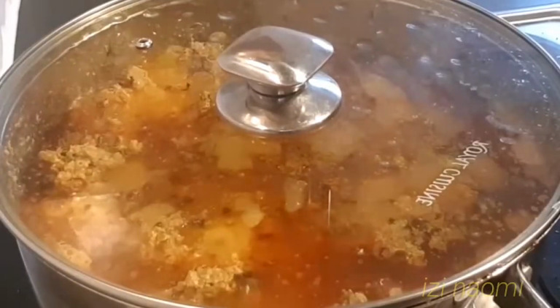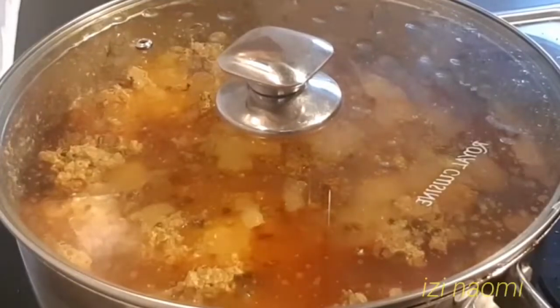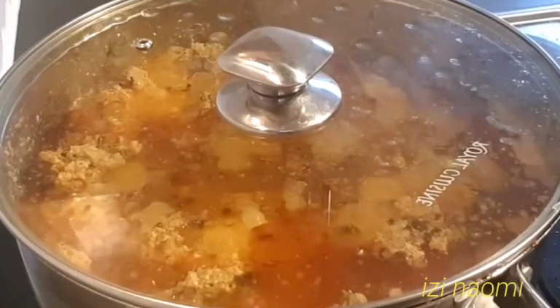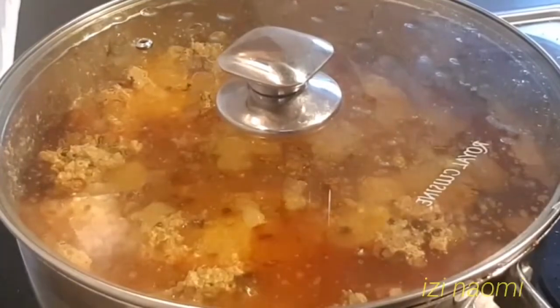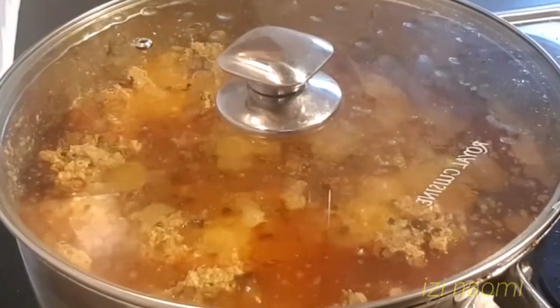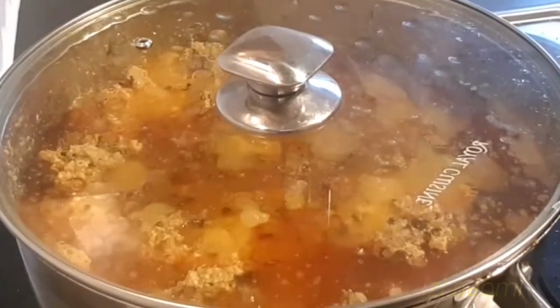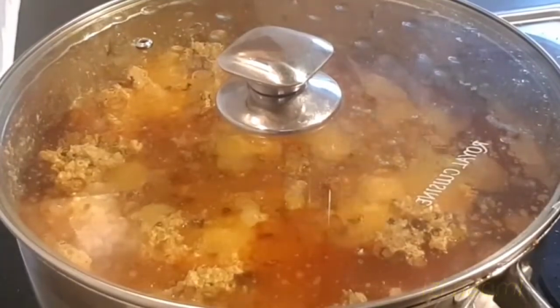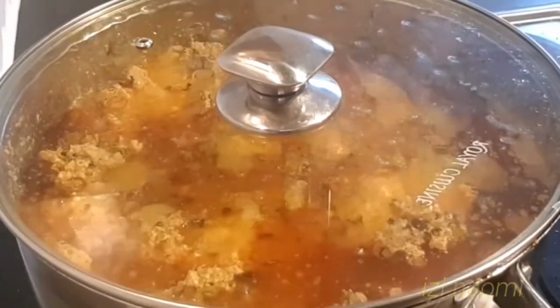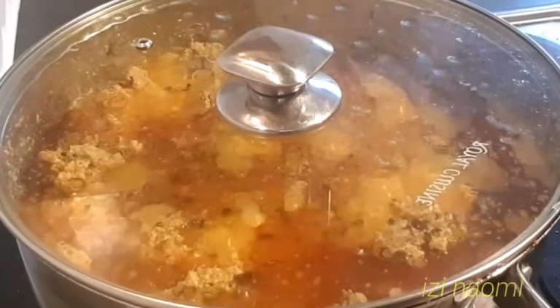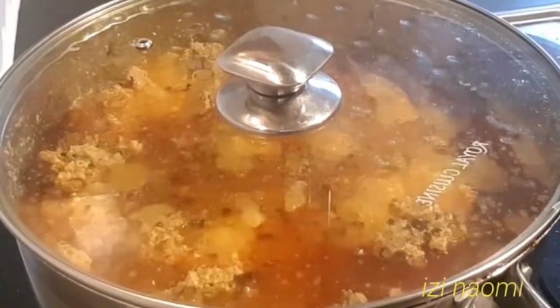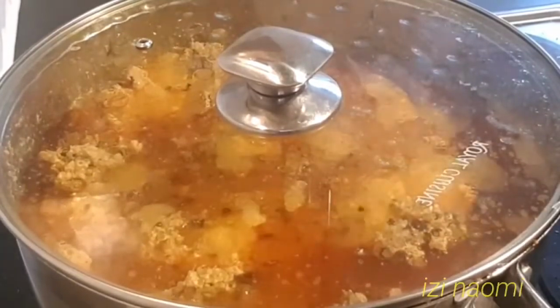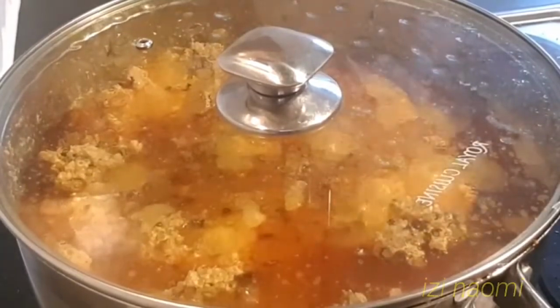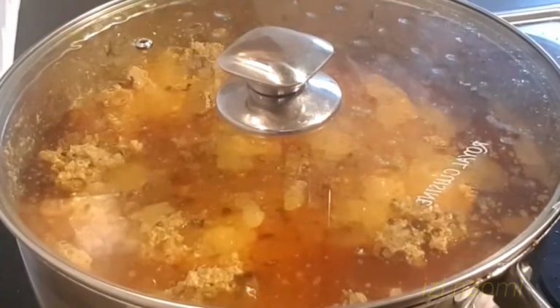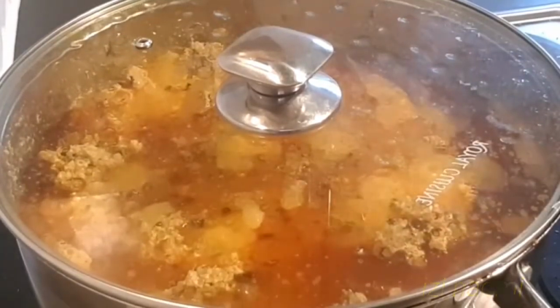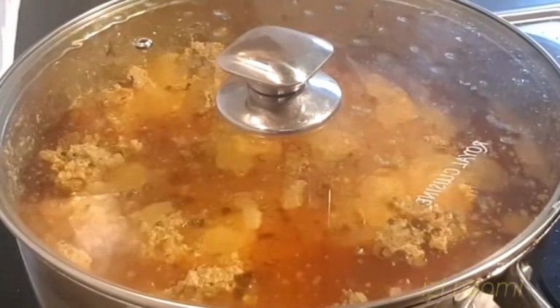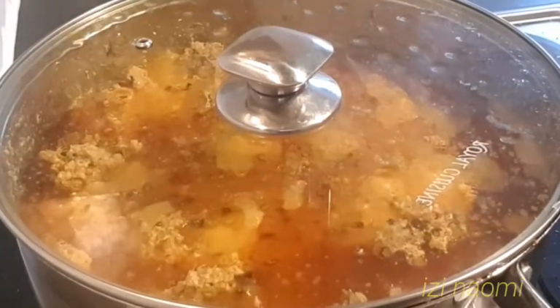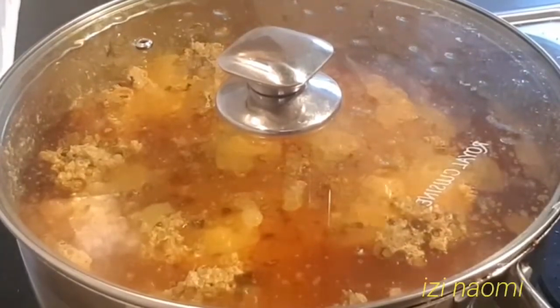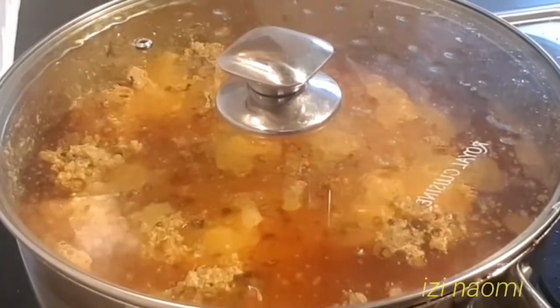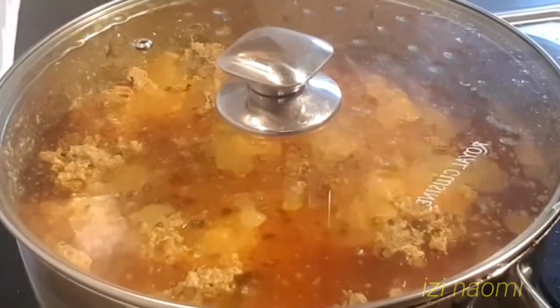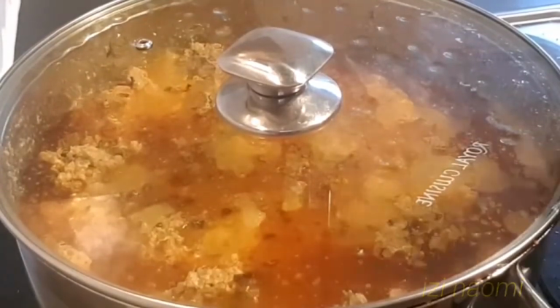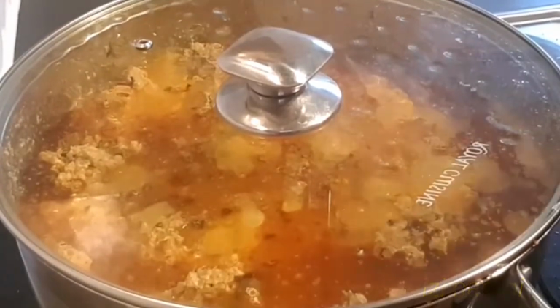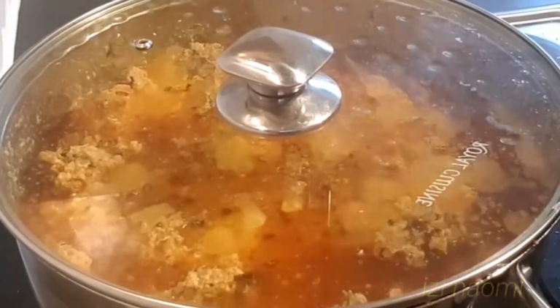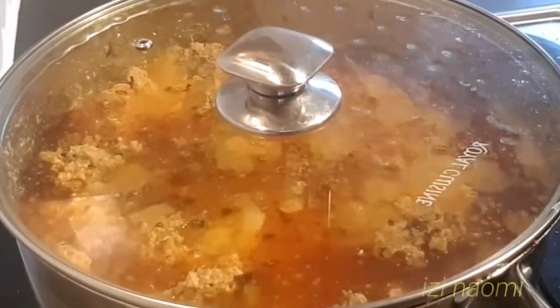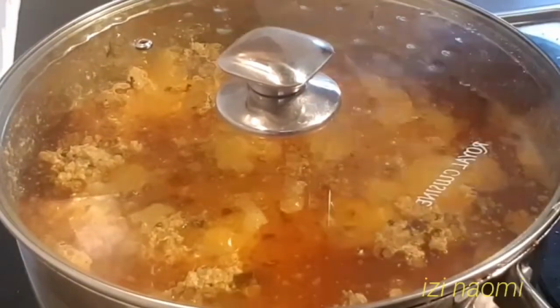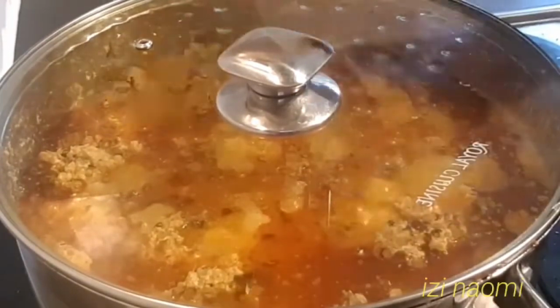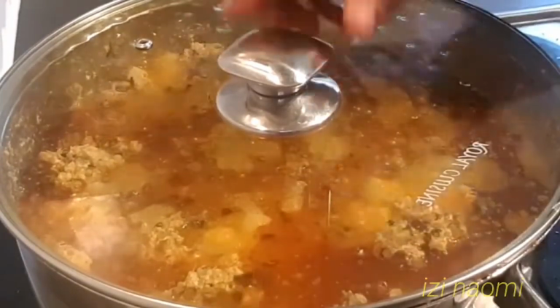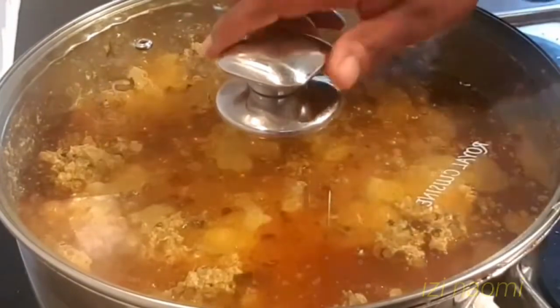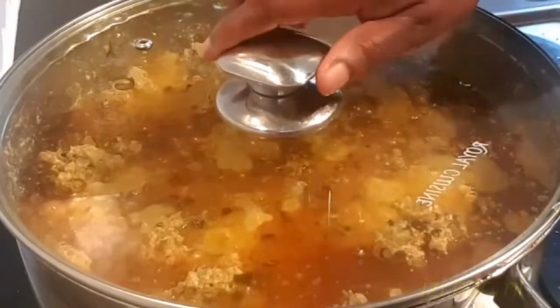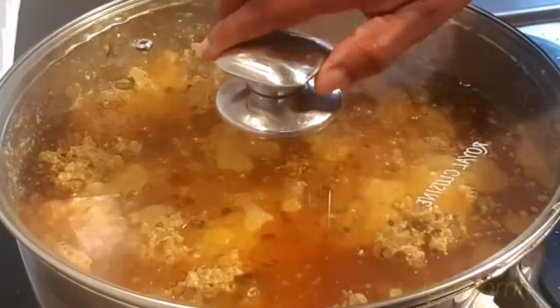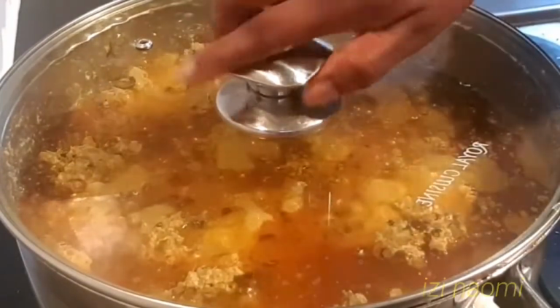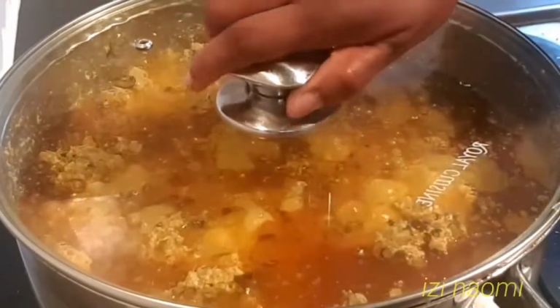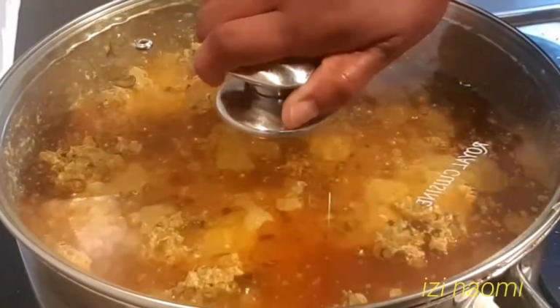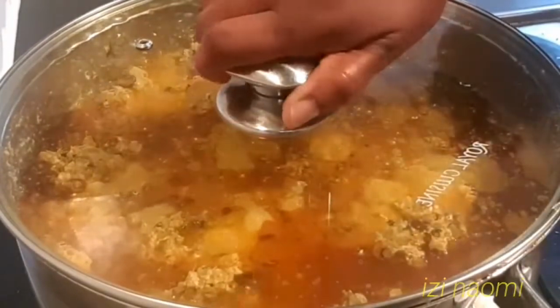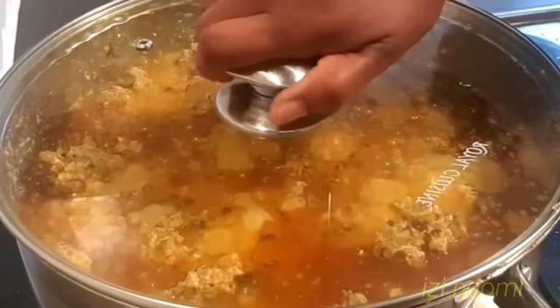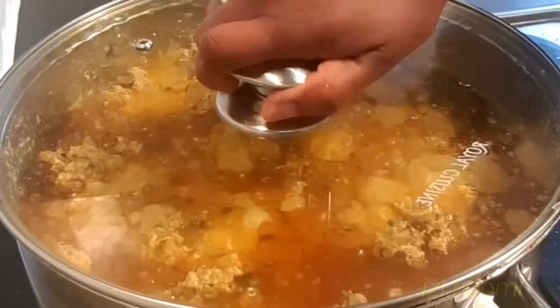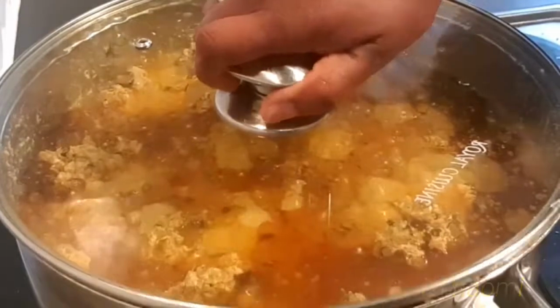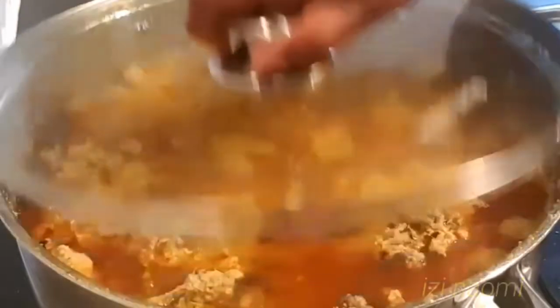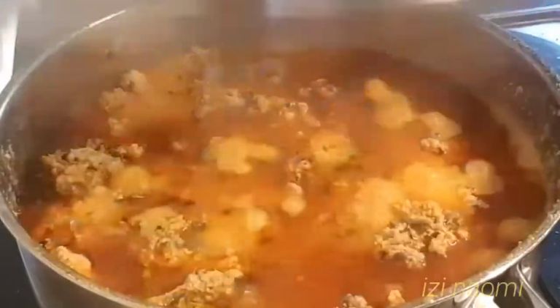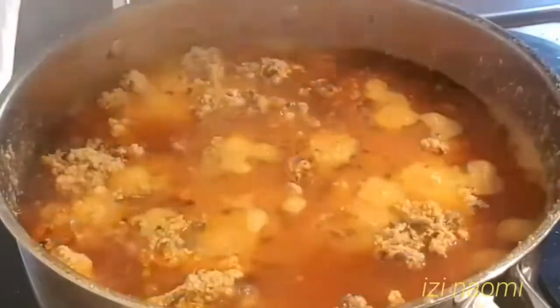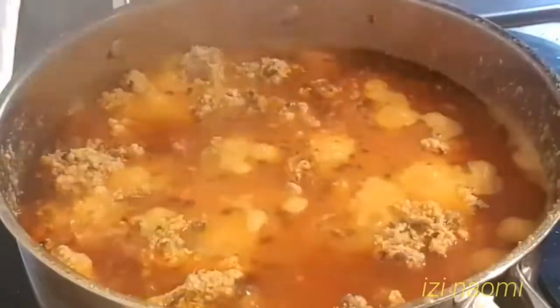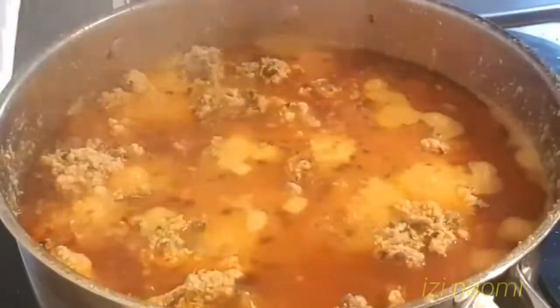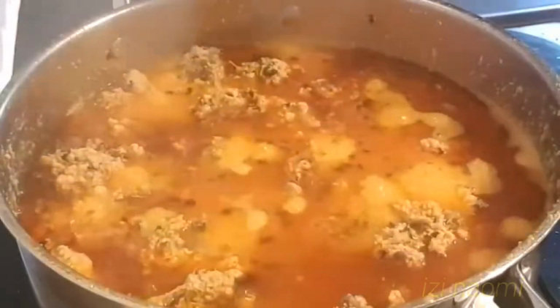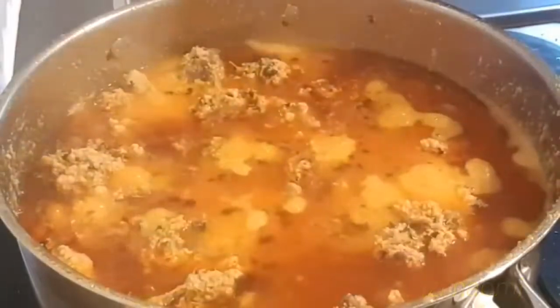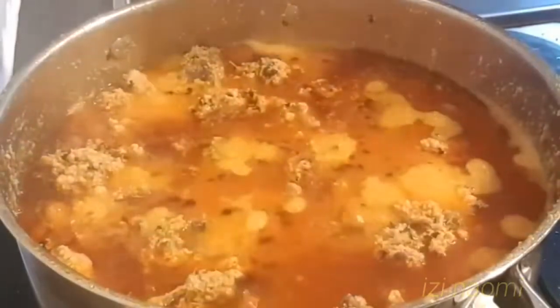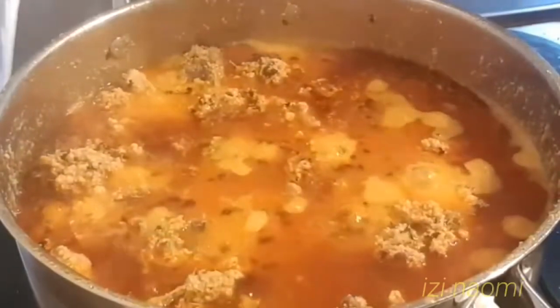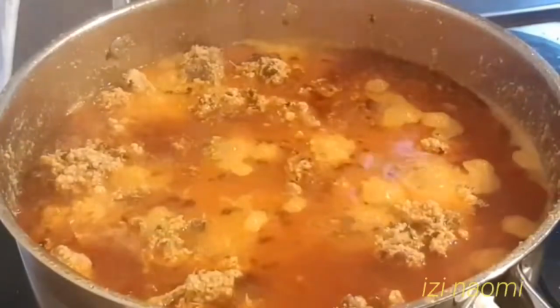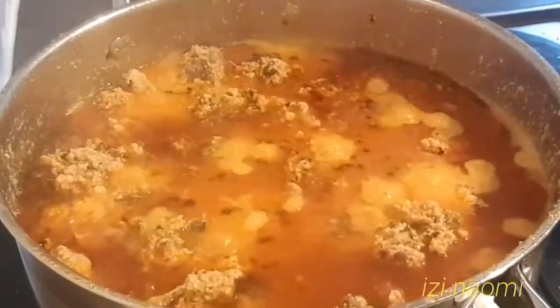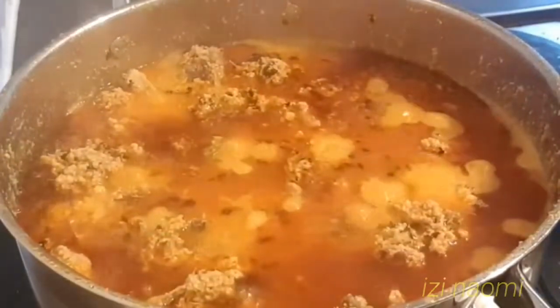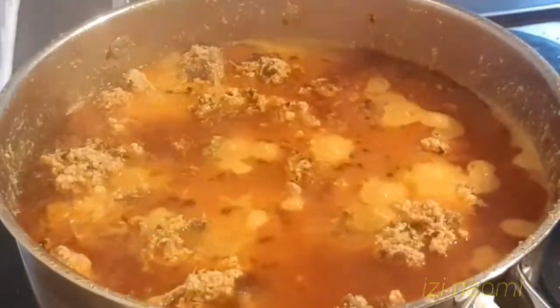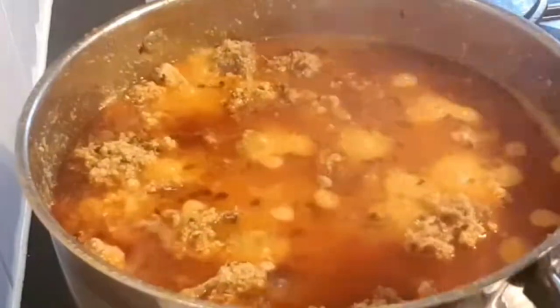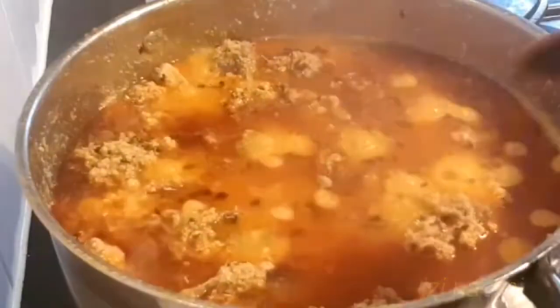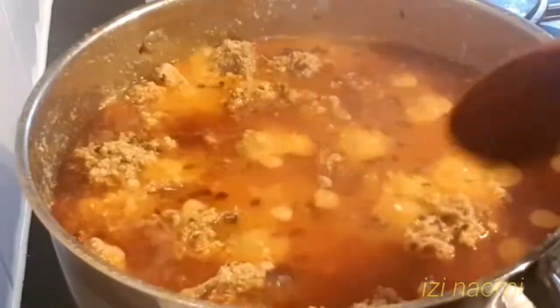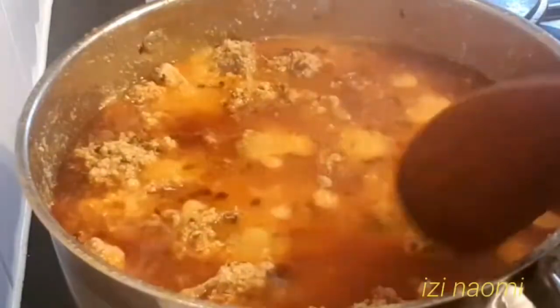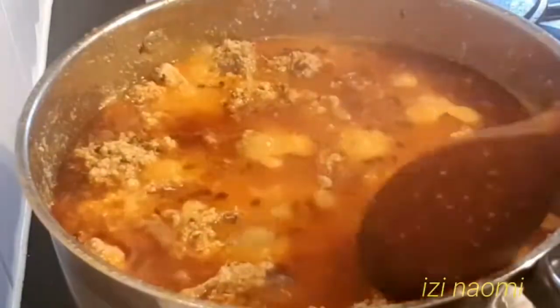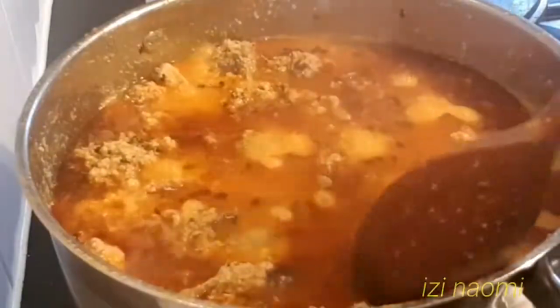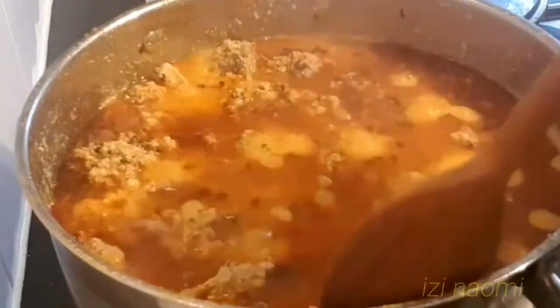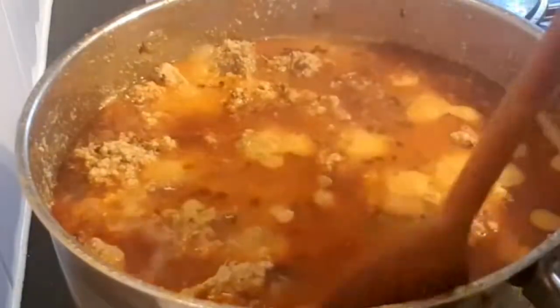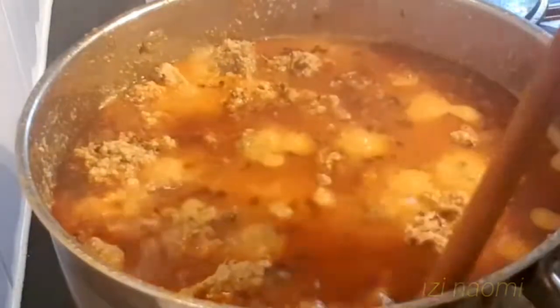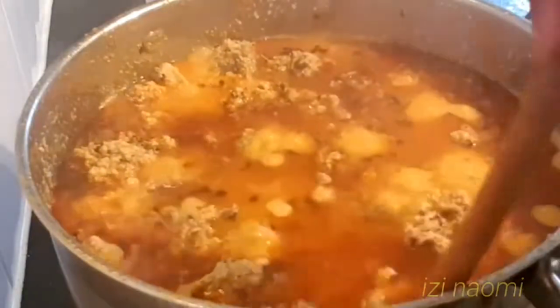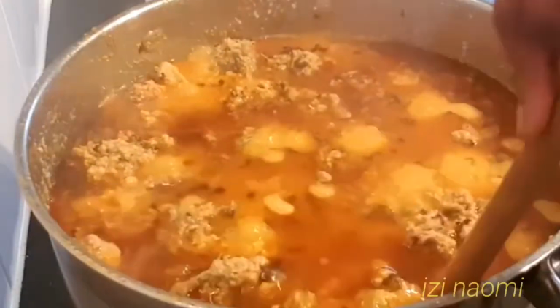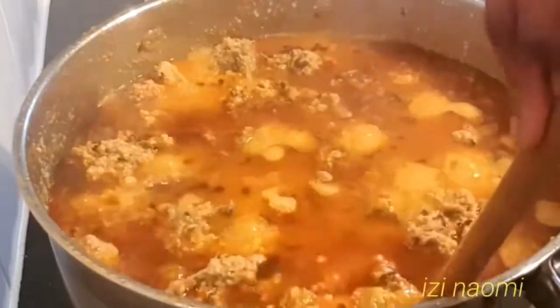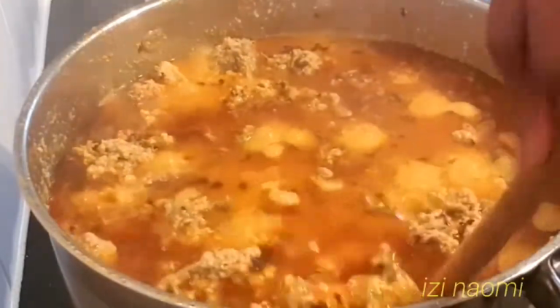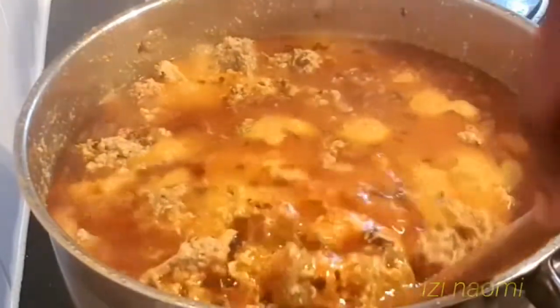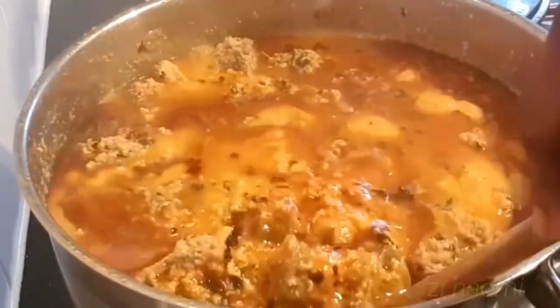After 10 minutes, I will stir it for the last time and our egusi soup is ready.